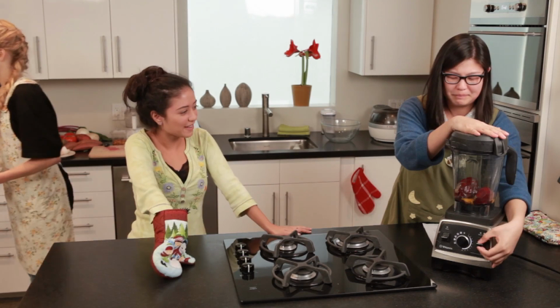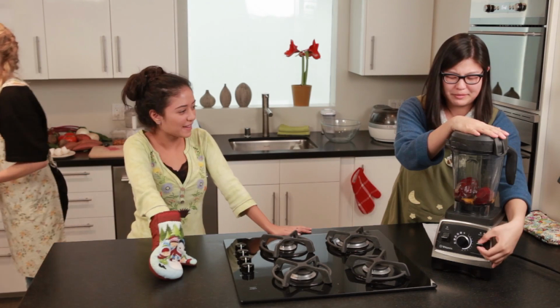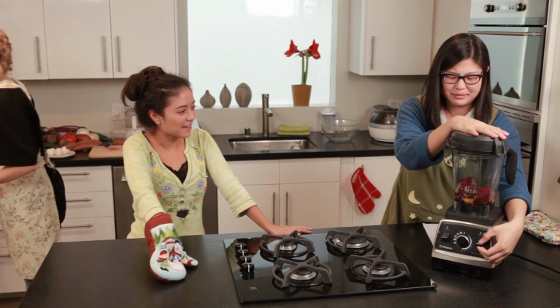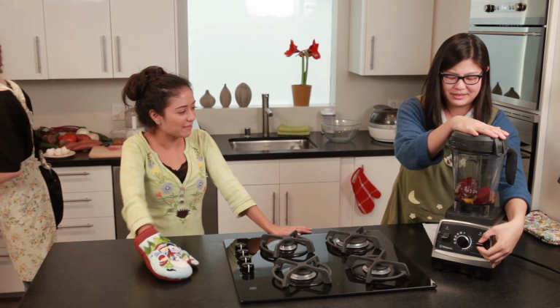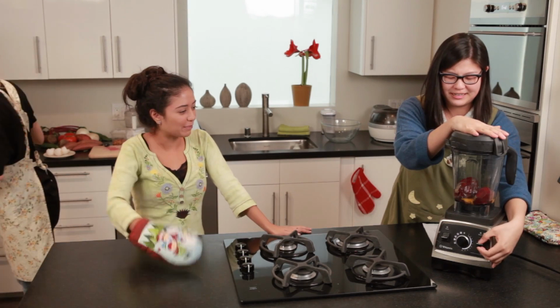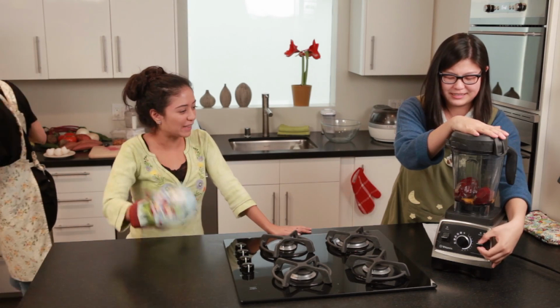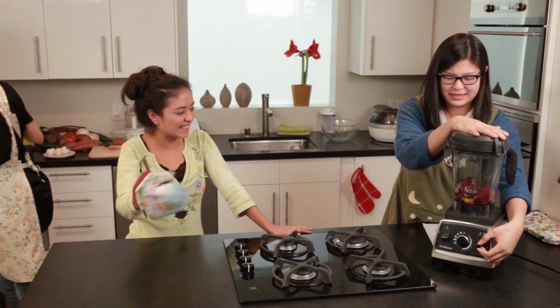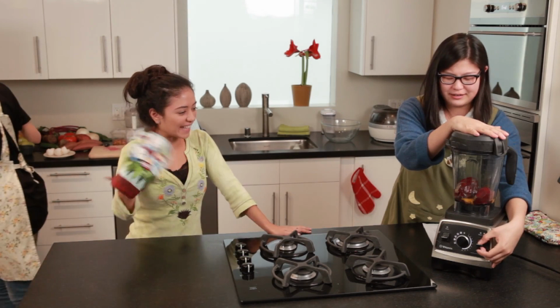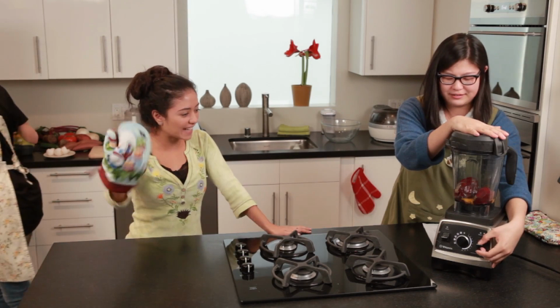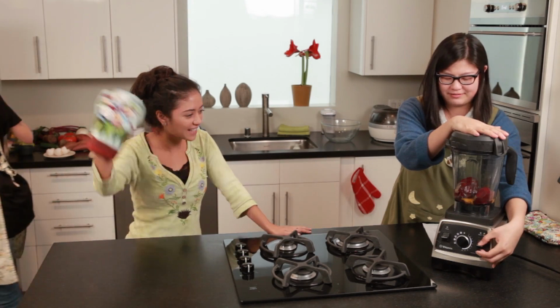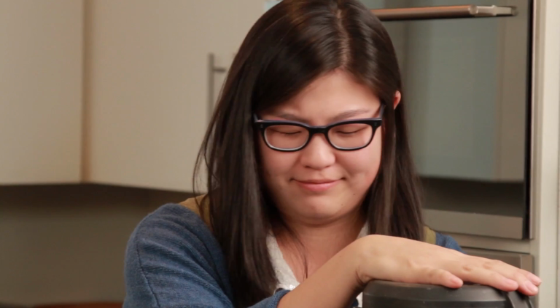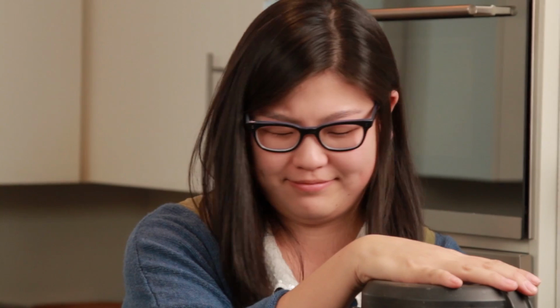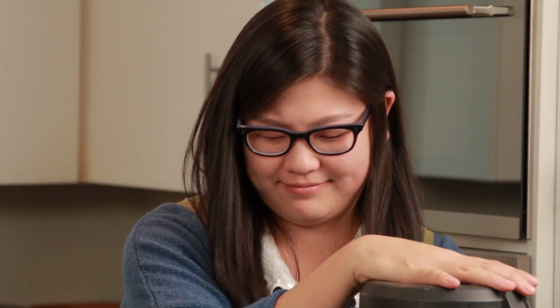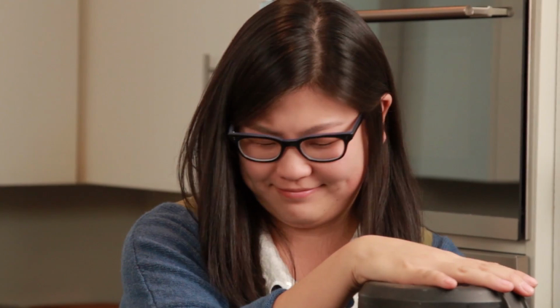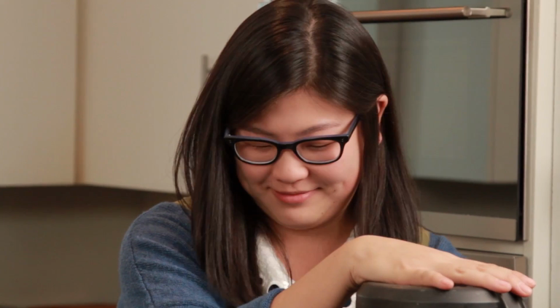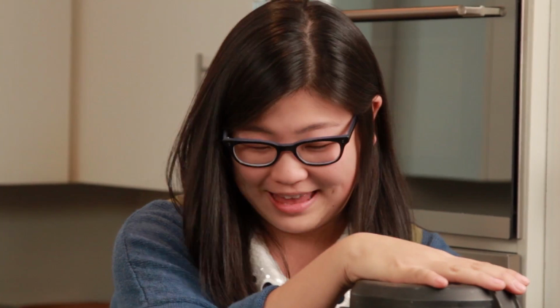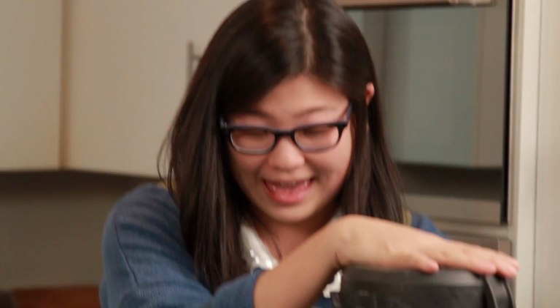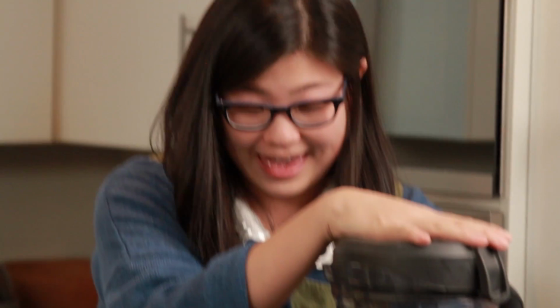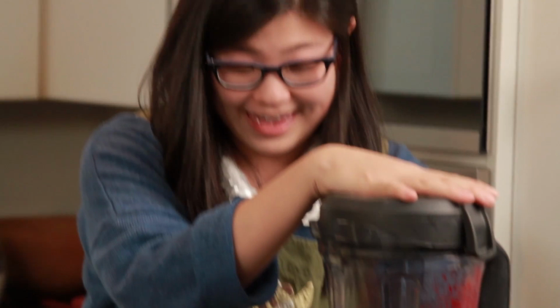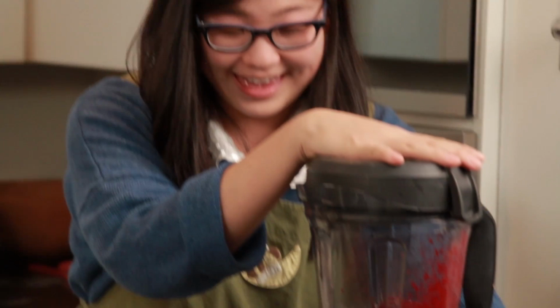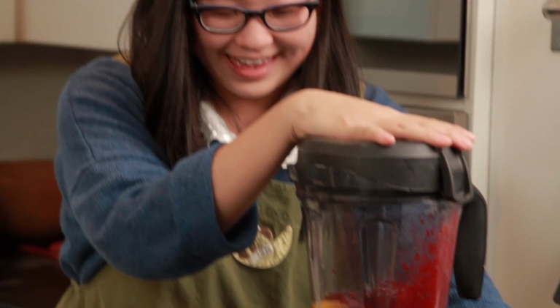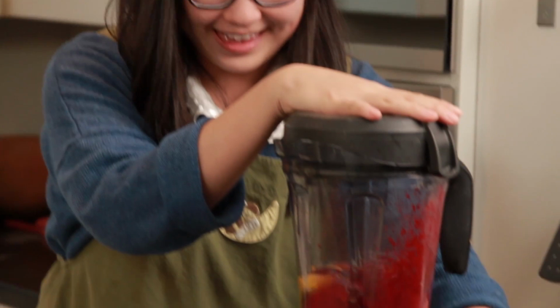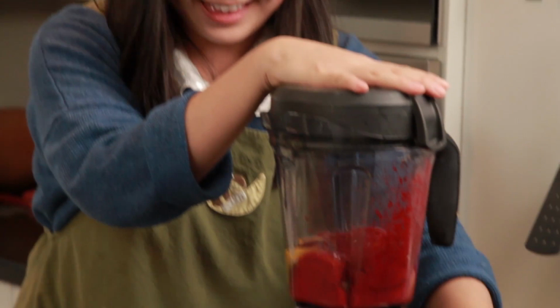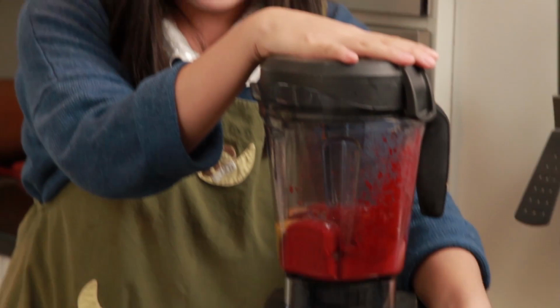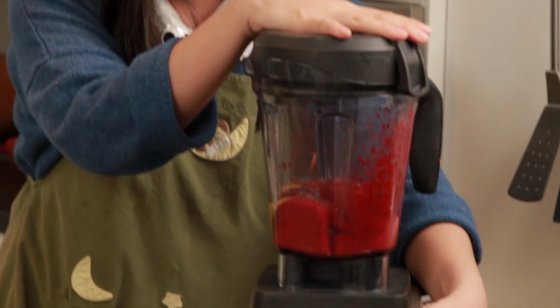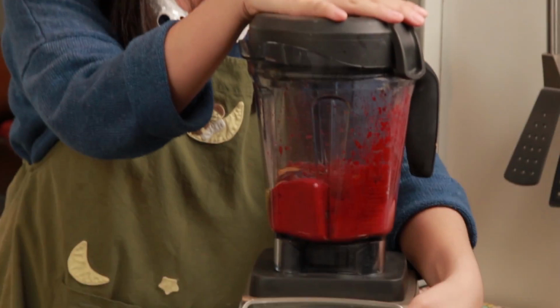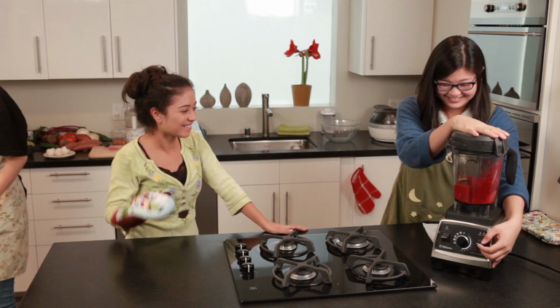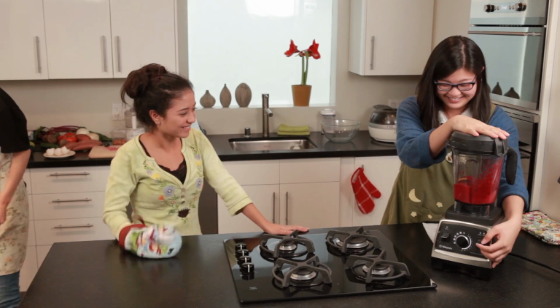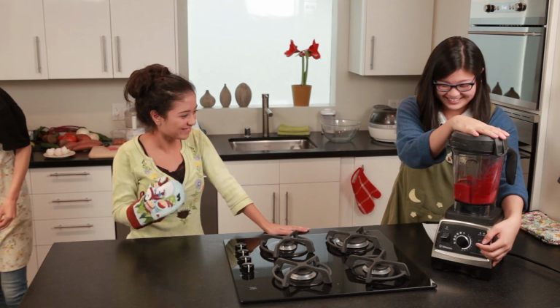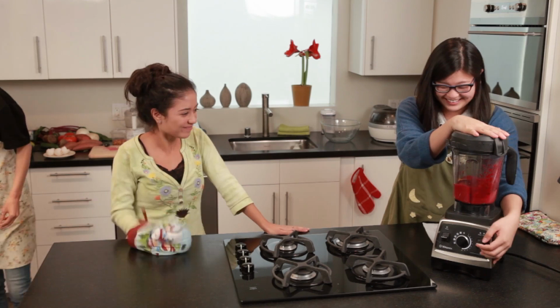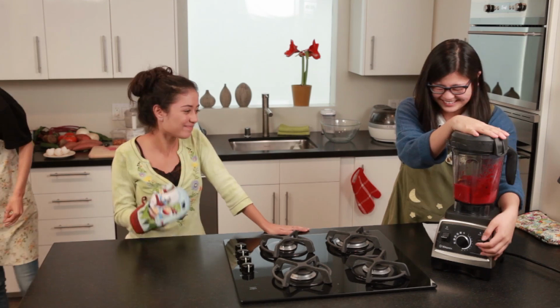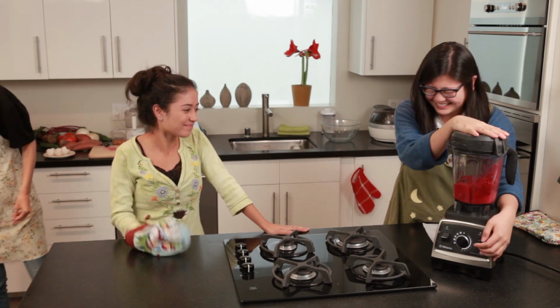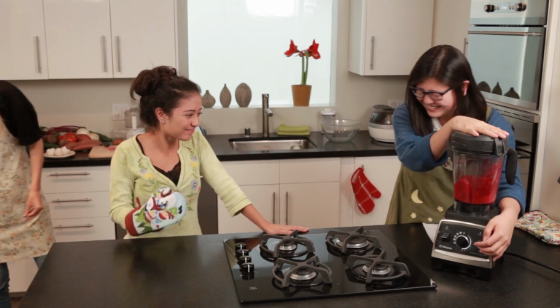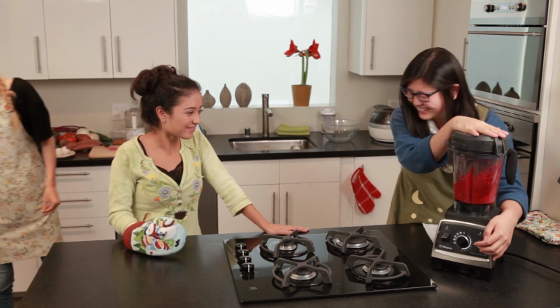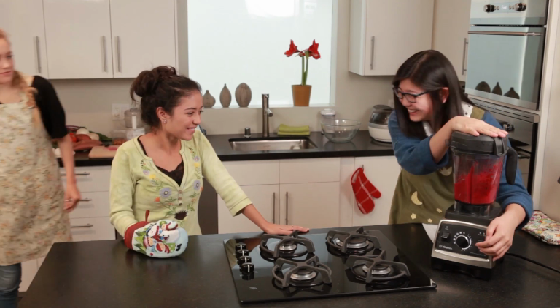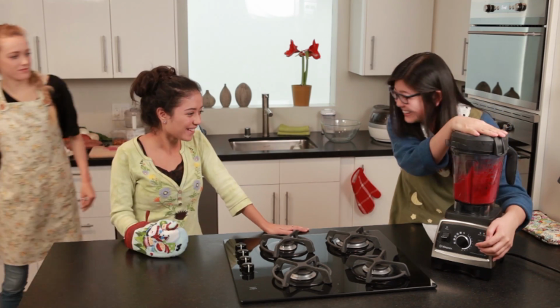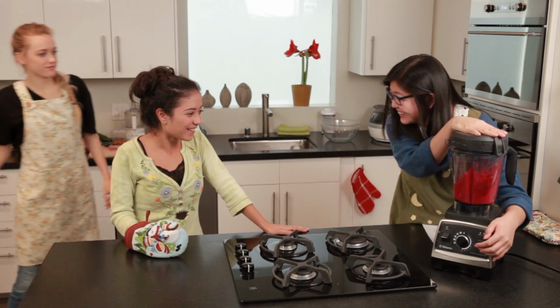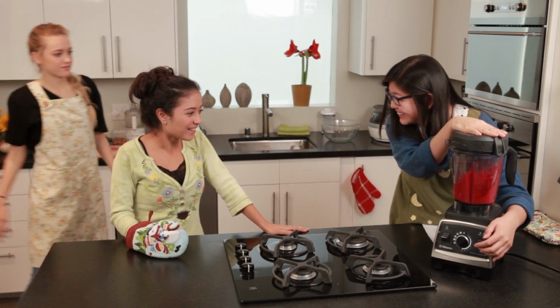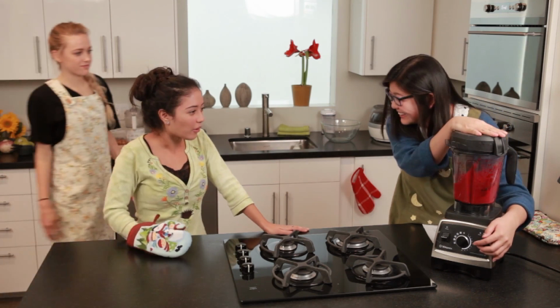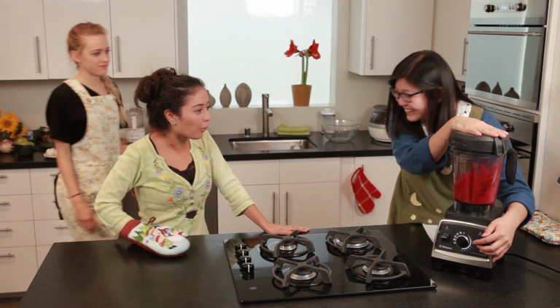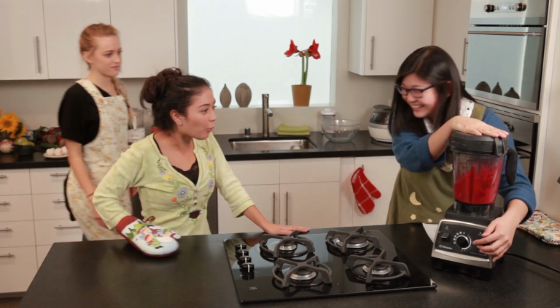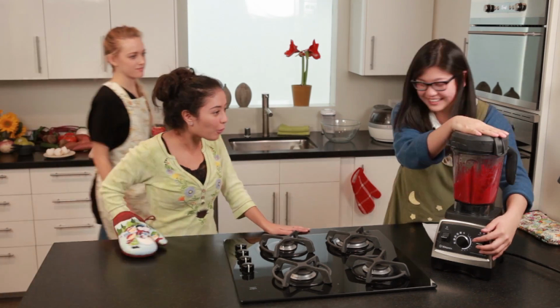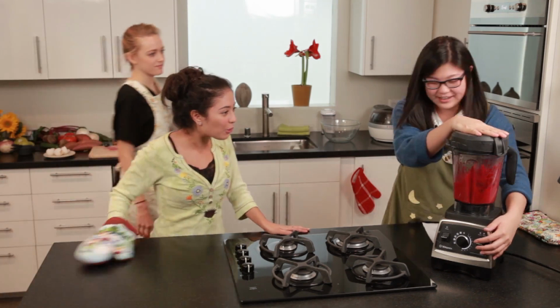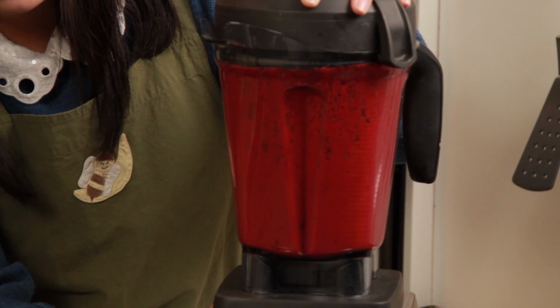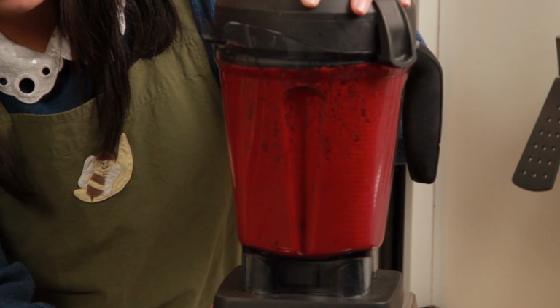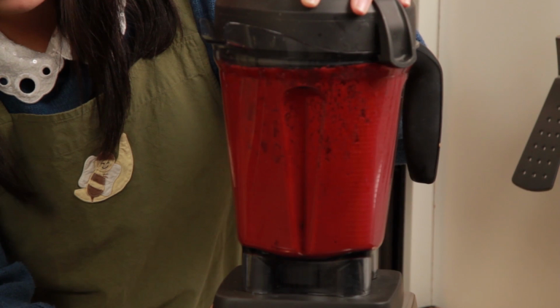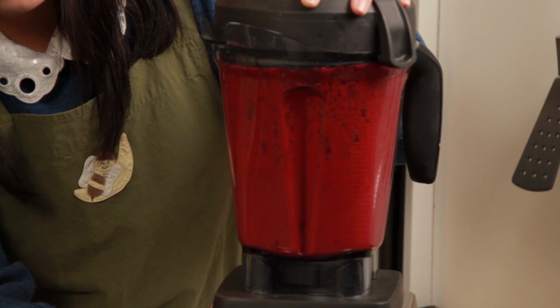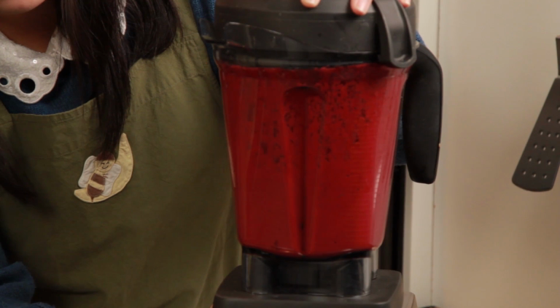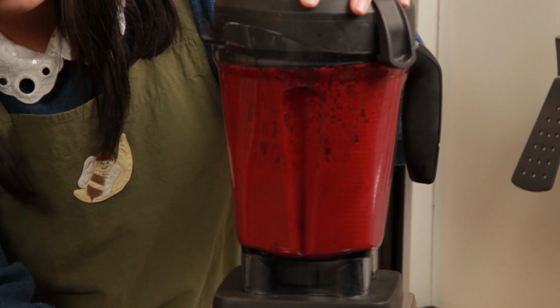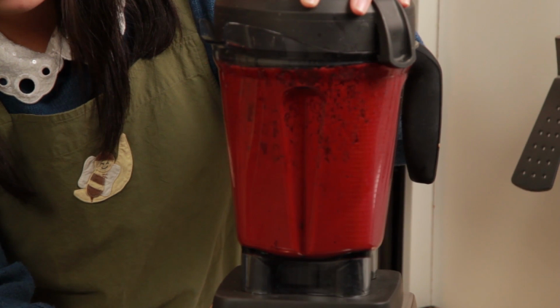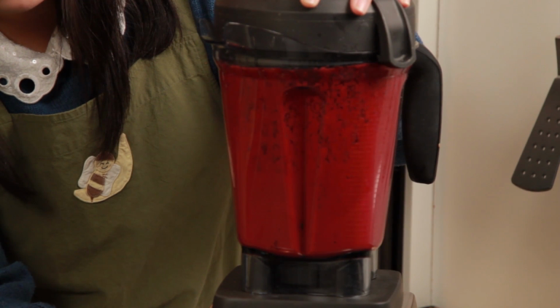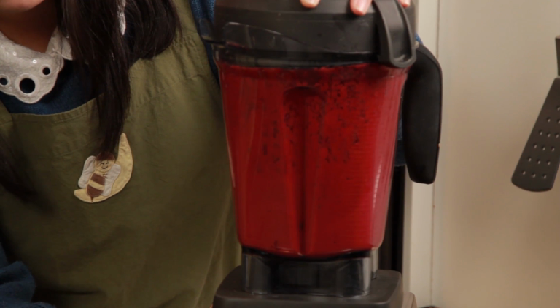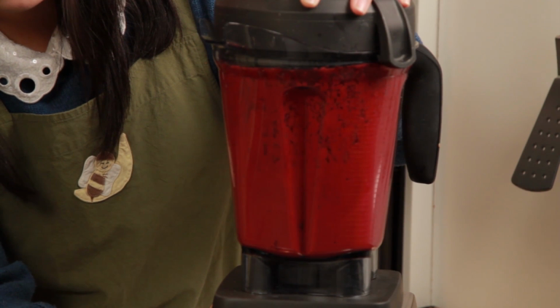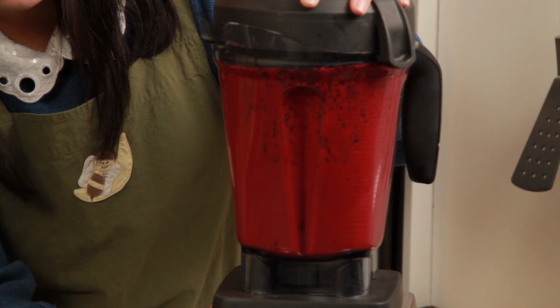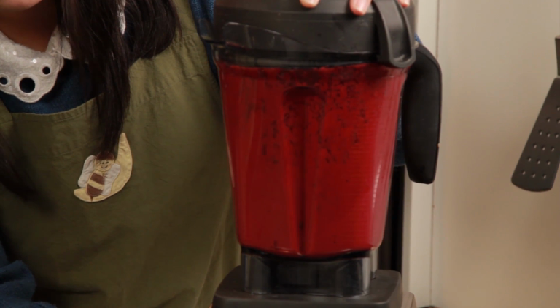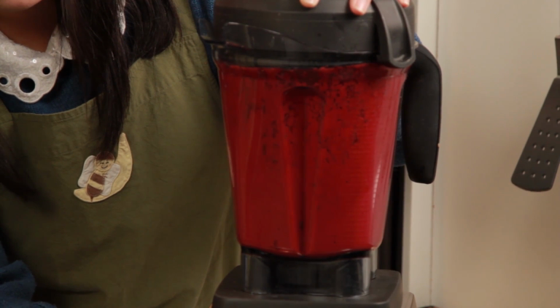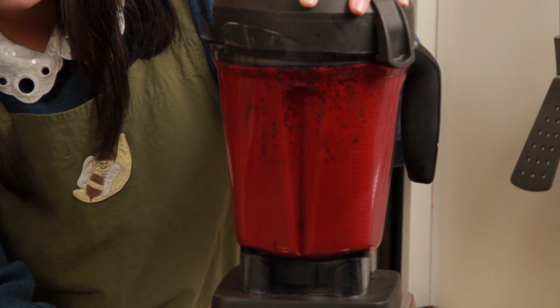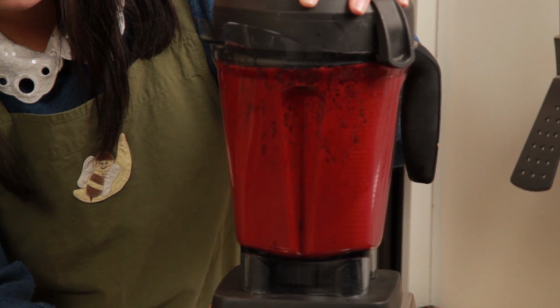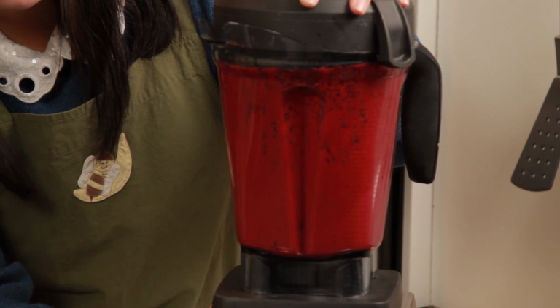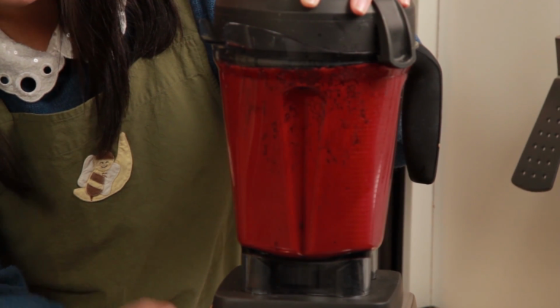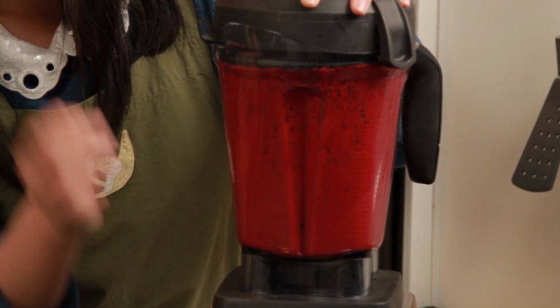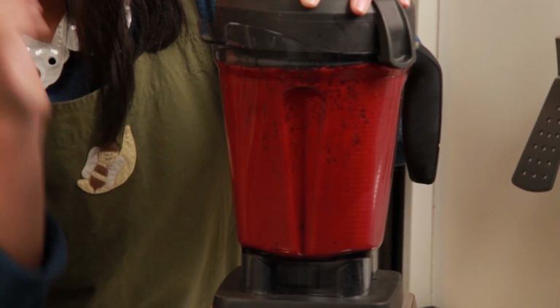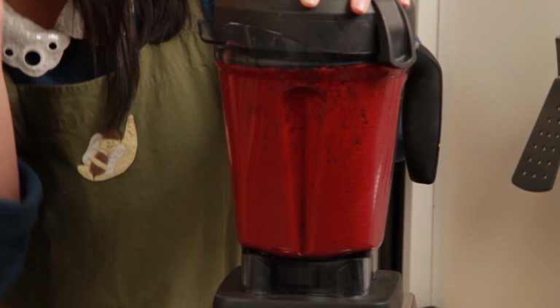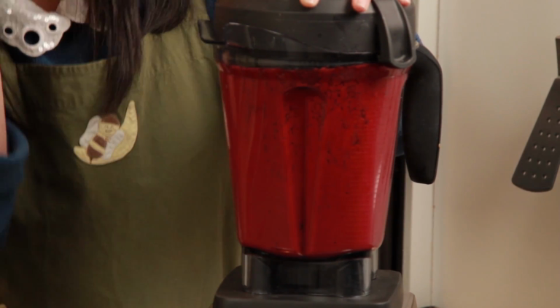I'm kind of scared — and it looks like a toilet. Magenta, my favorite color.